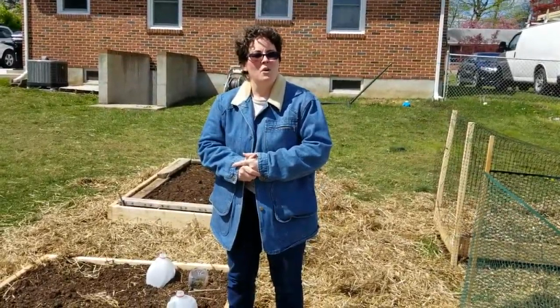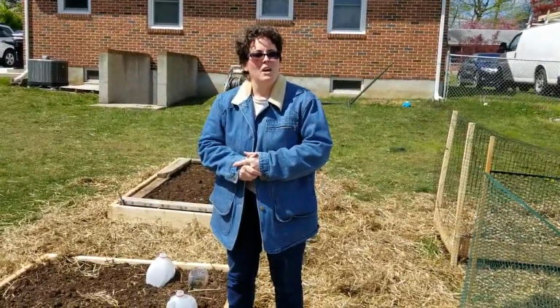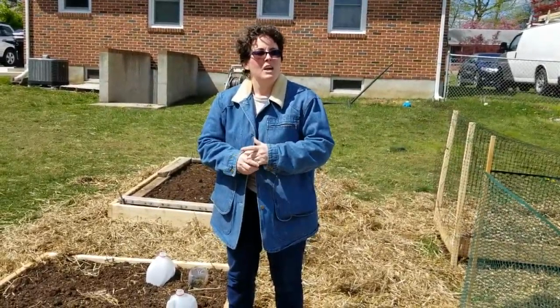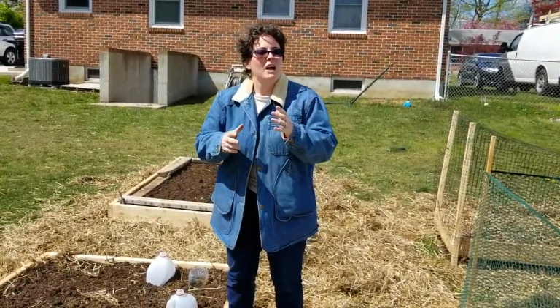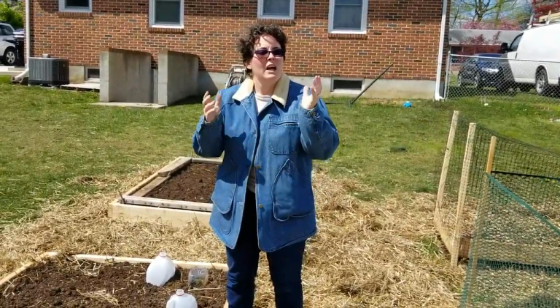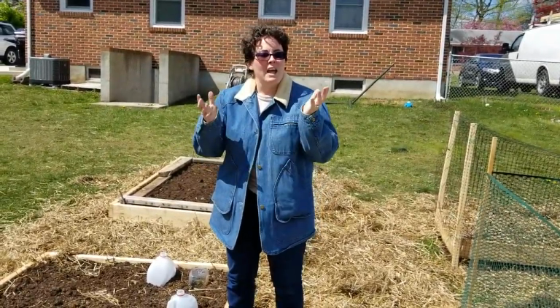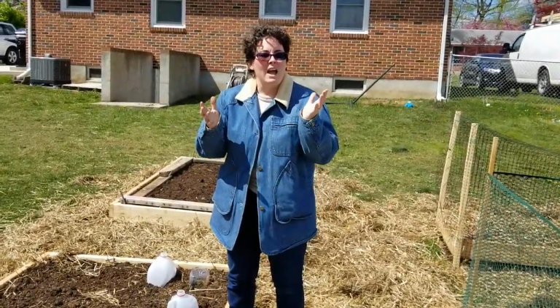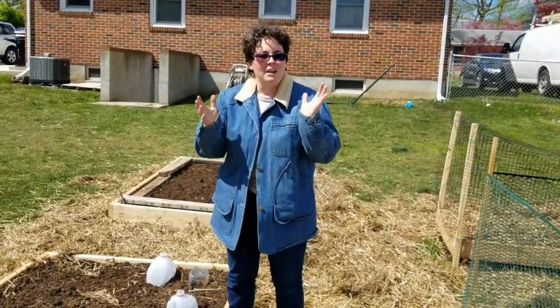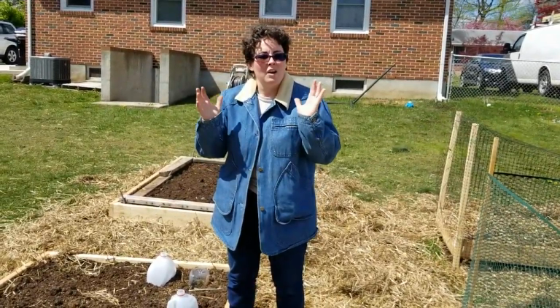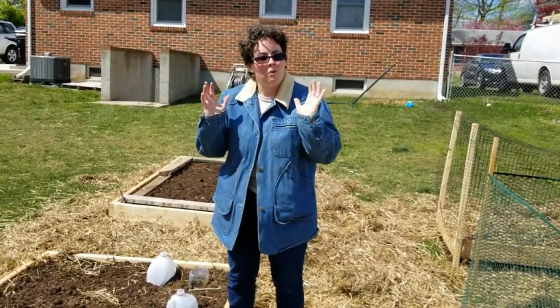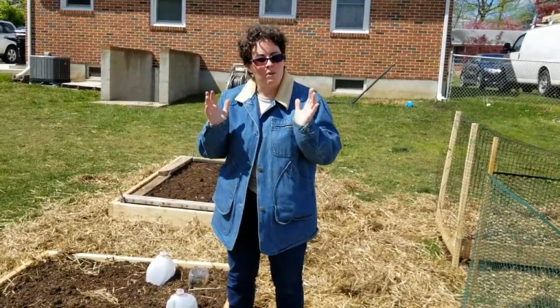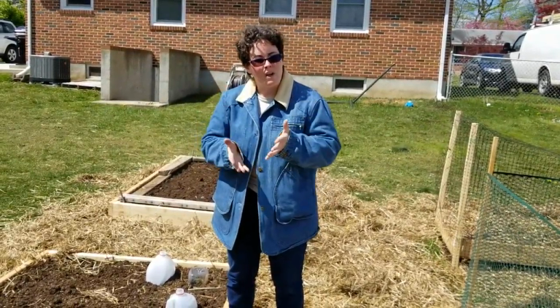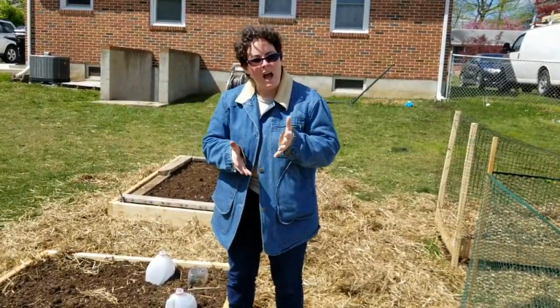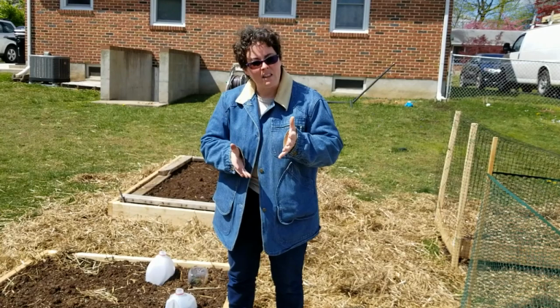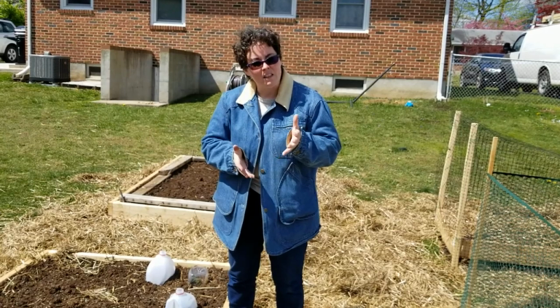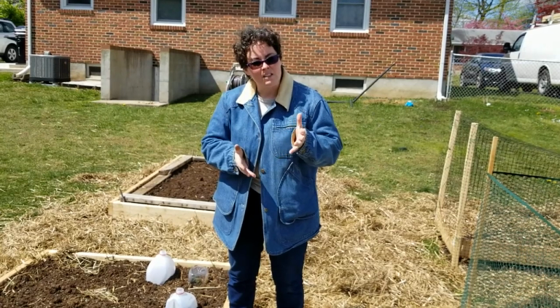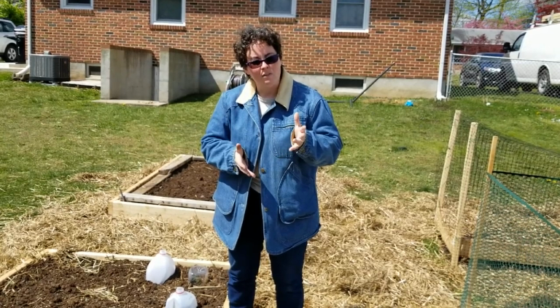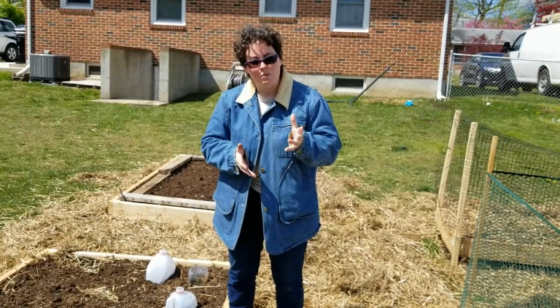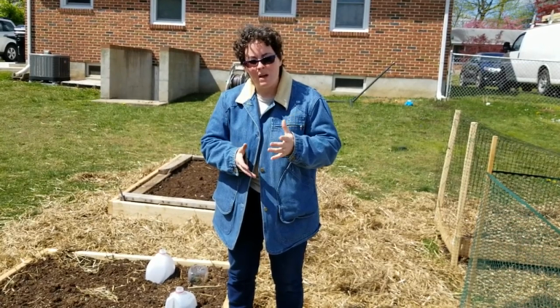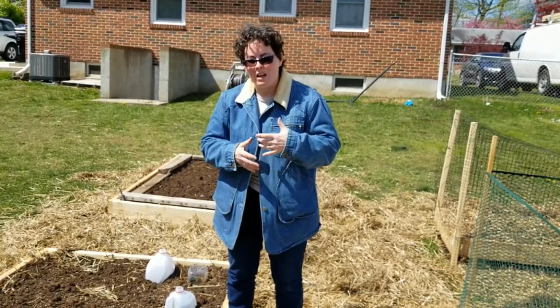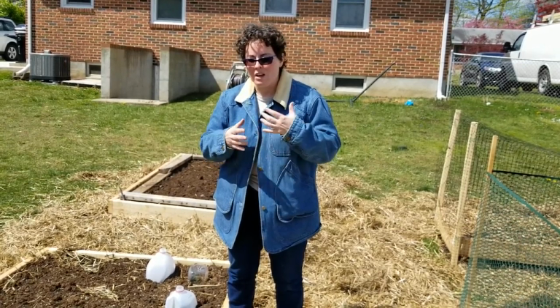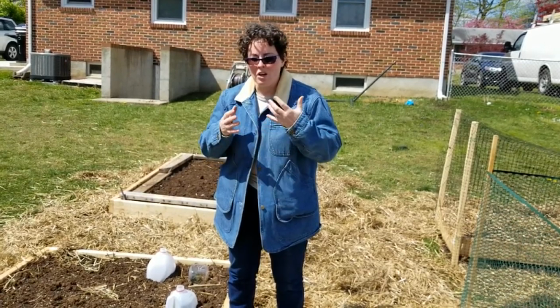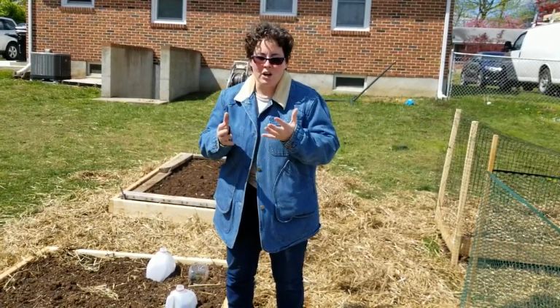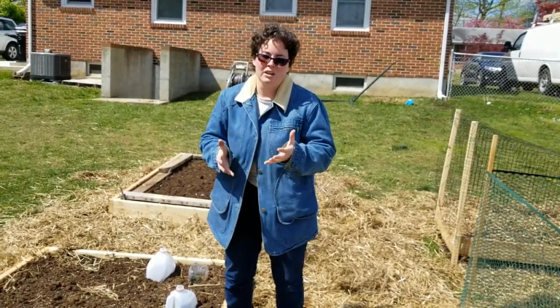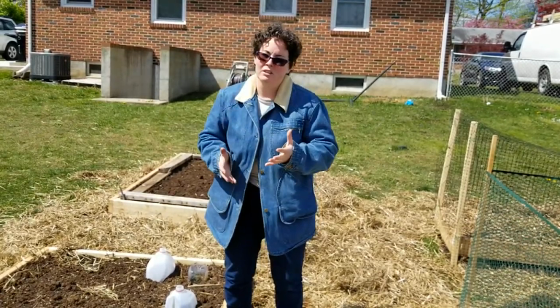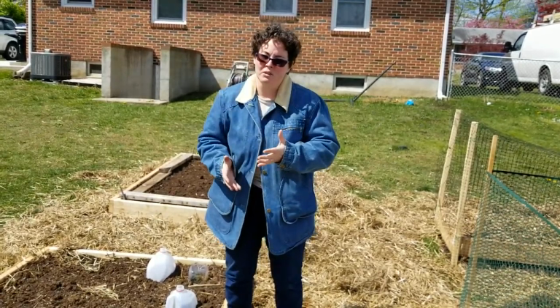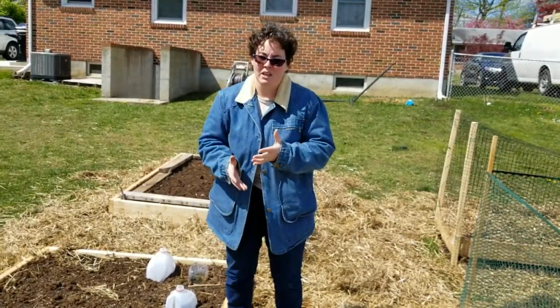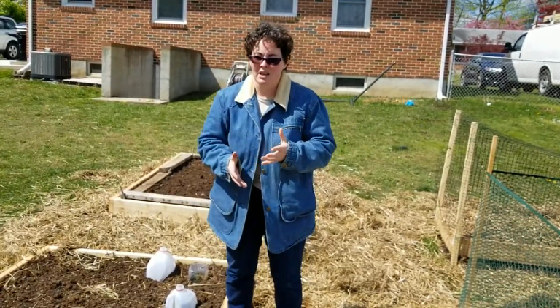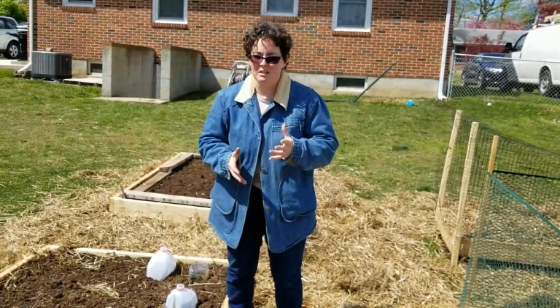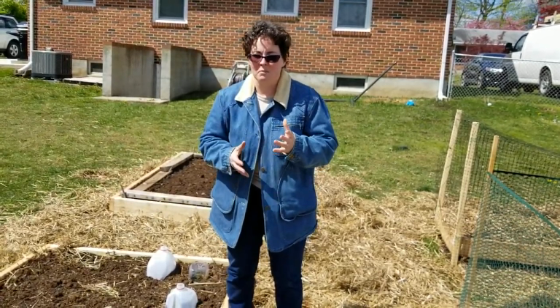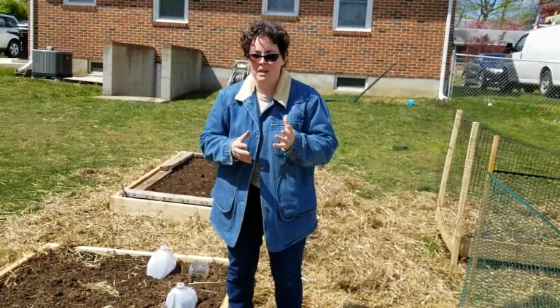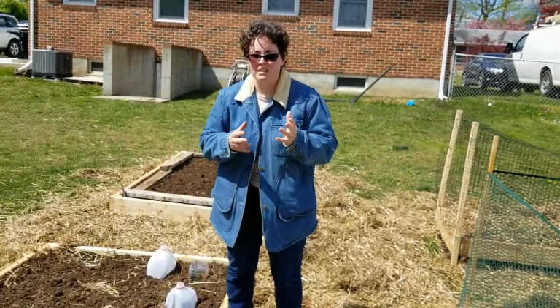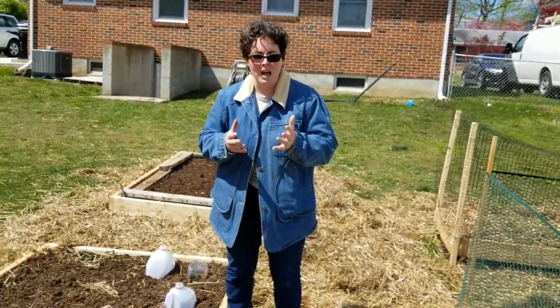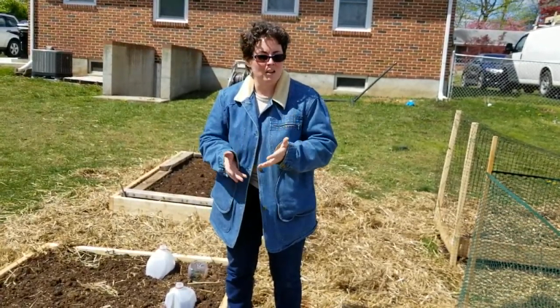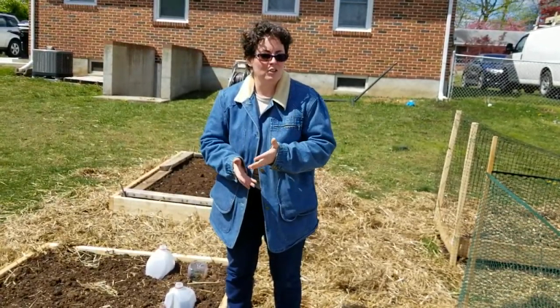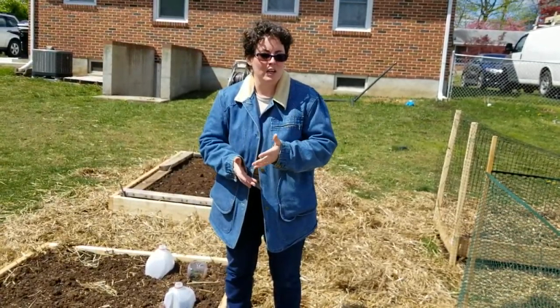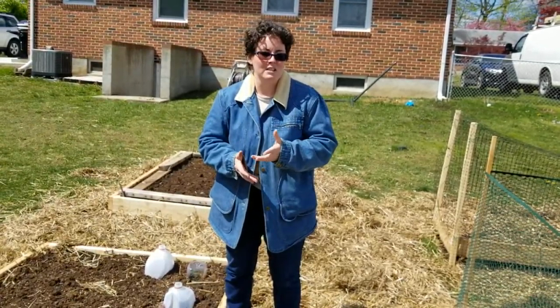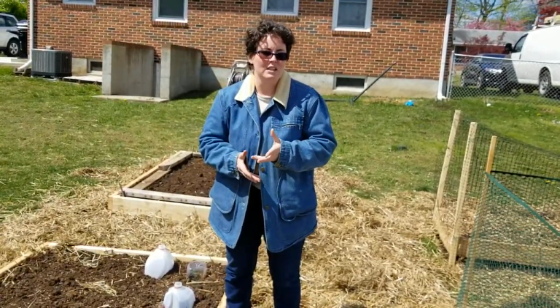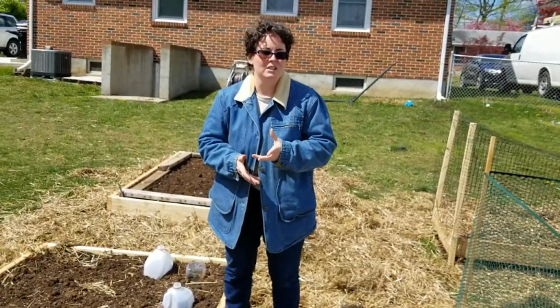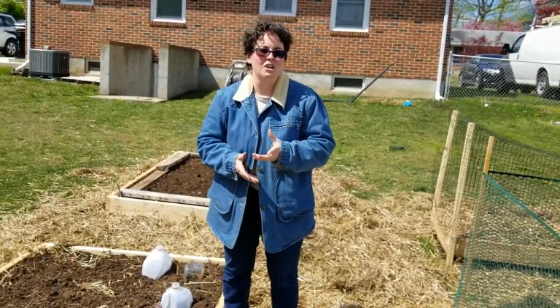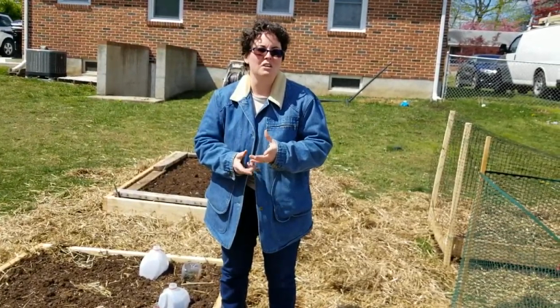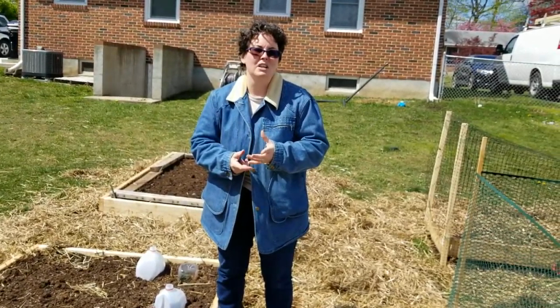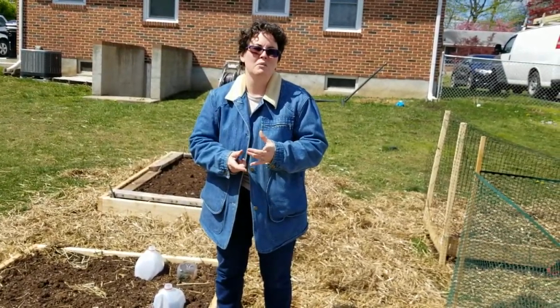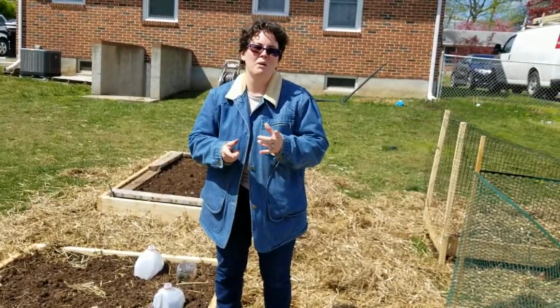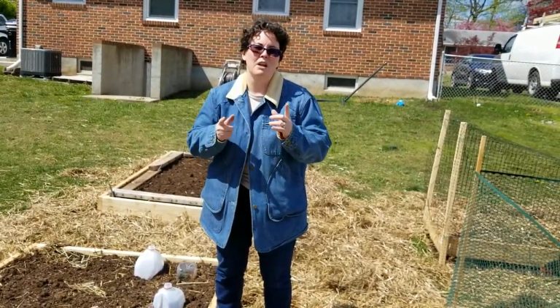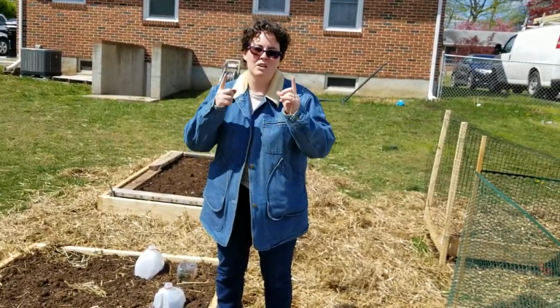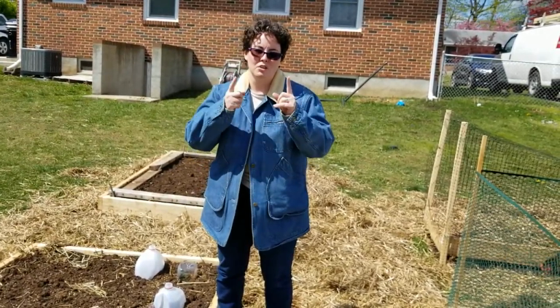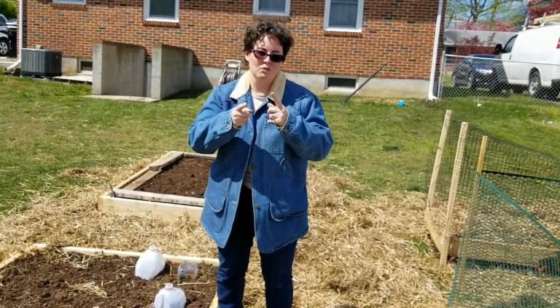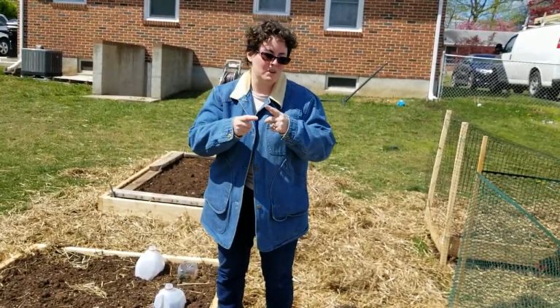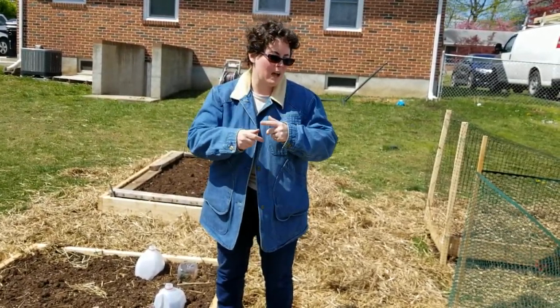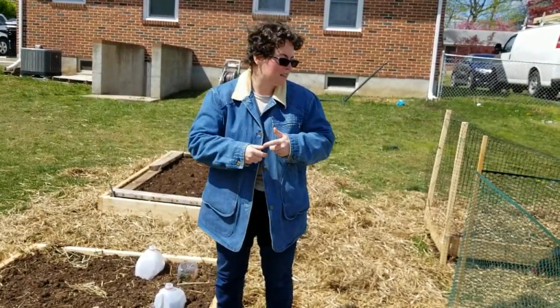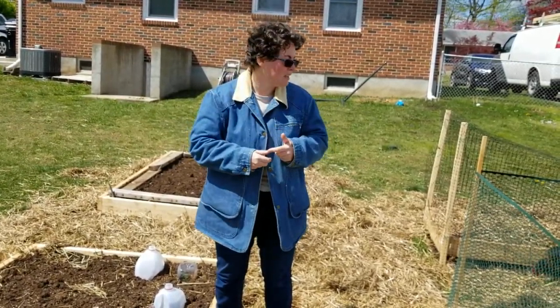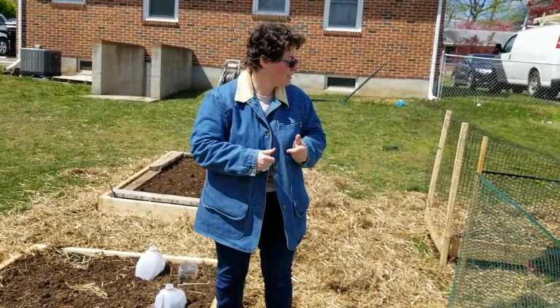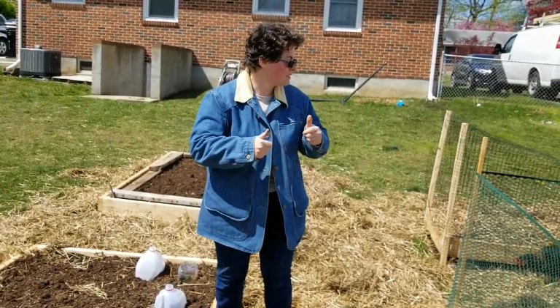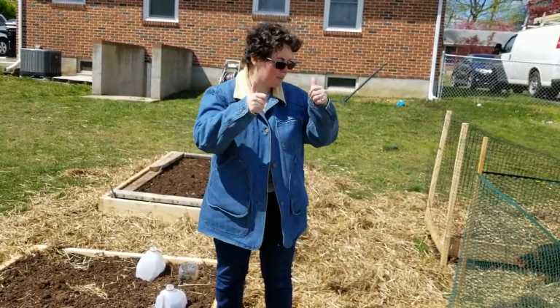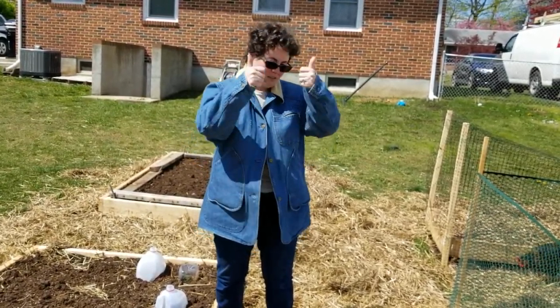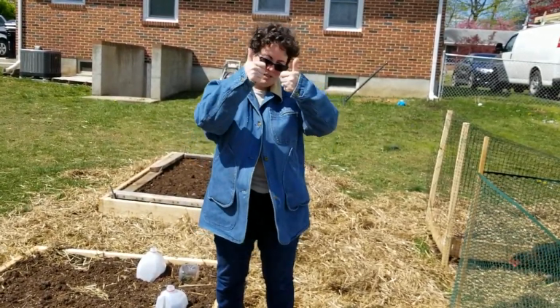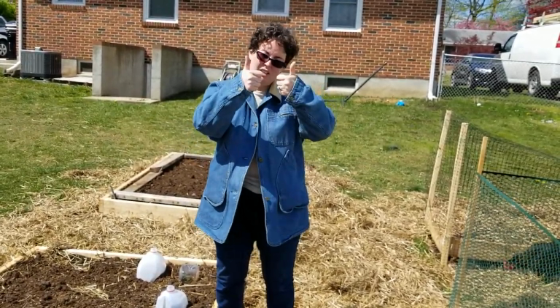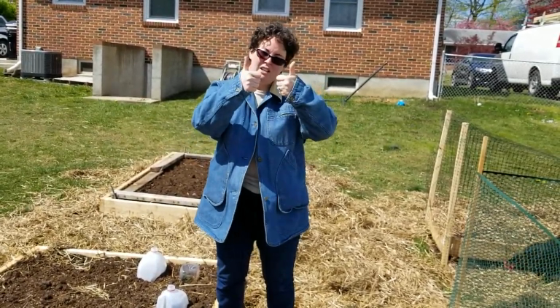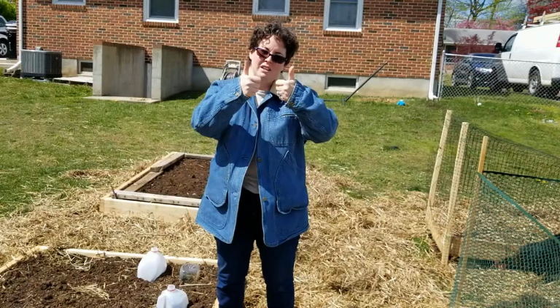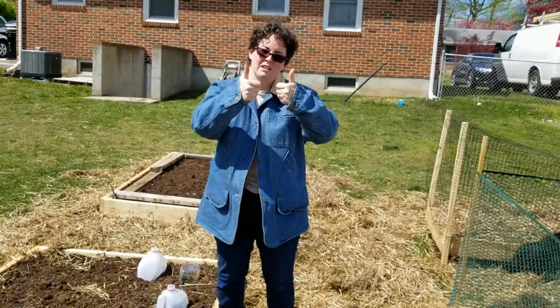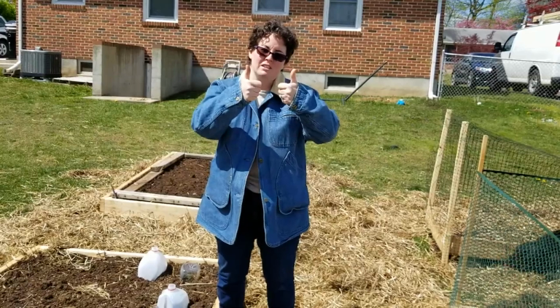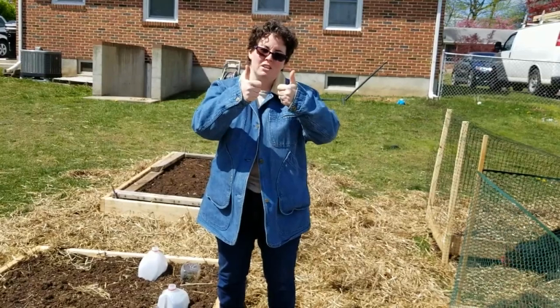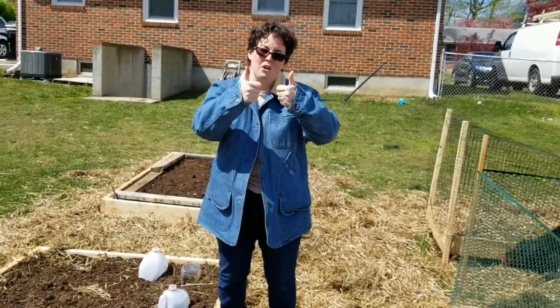Again, everybody — gardening with kids may sound crazy and daunting, but you've got this. Let's go!